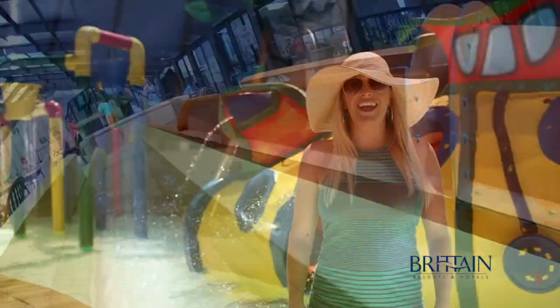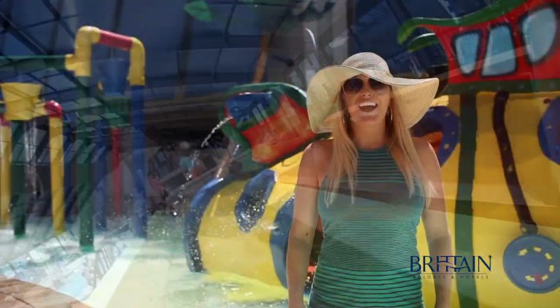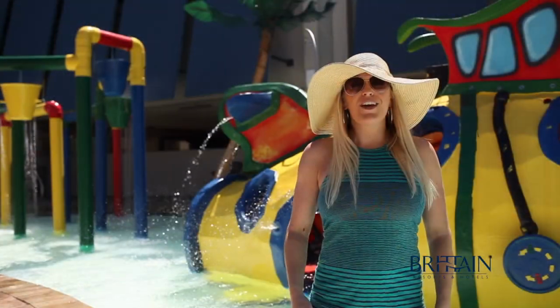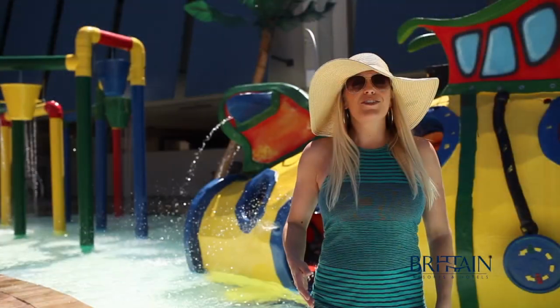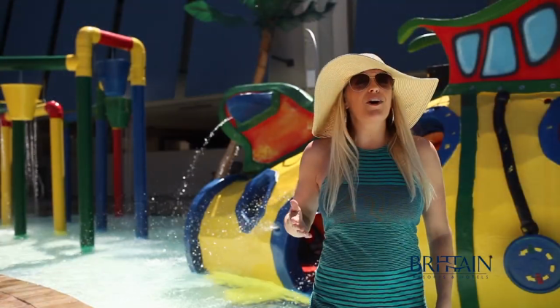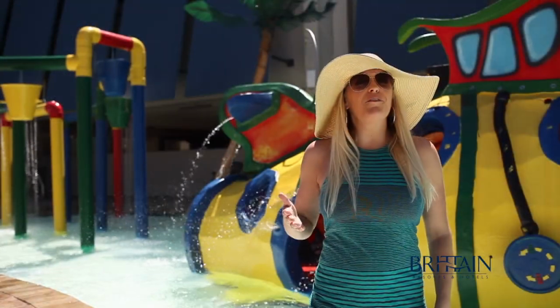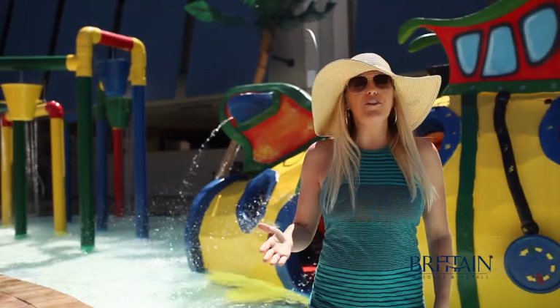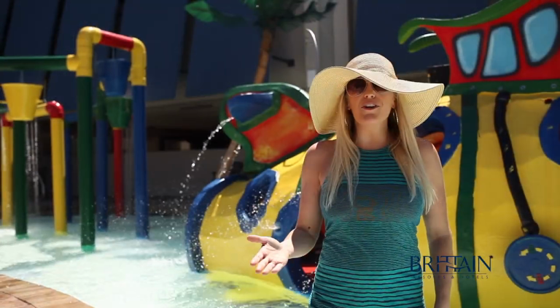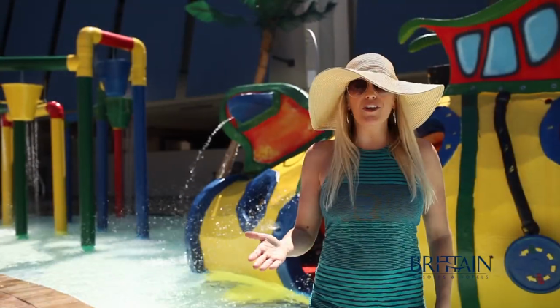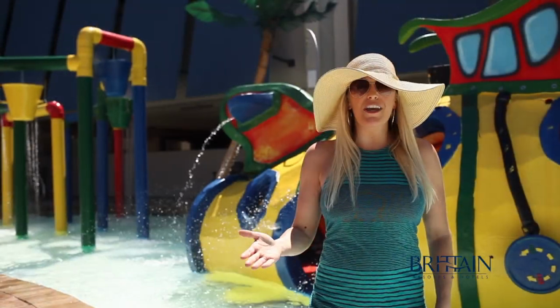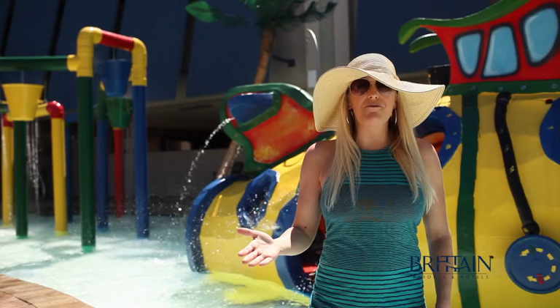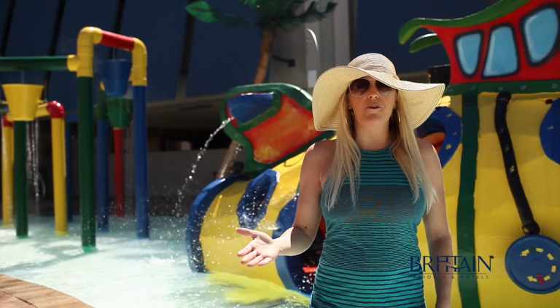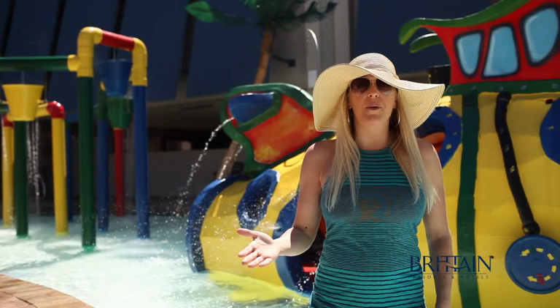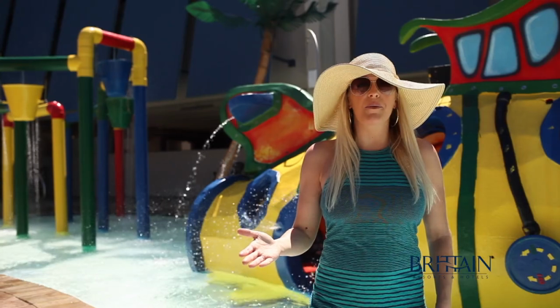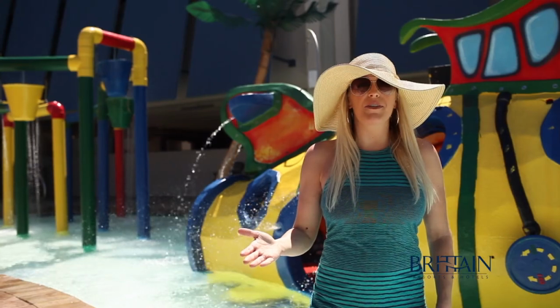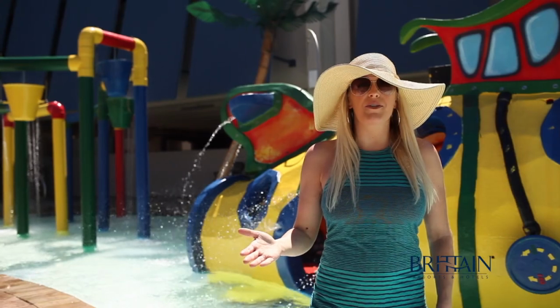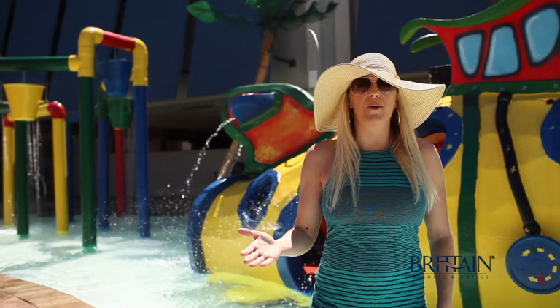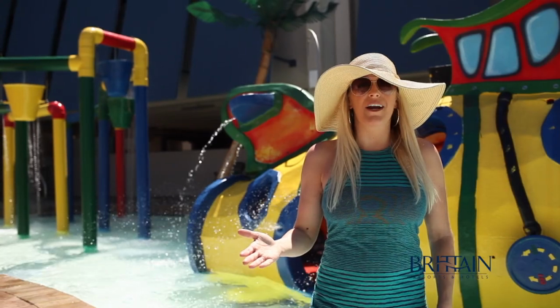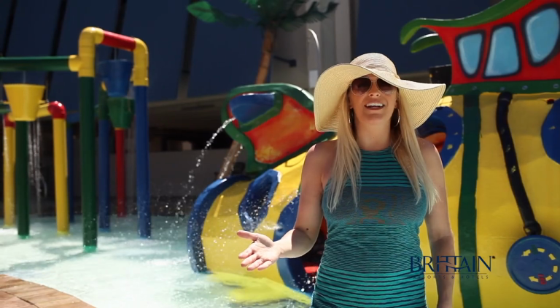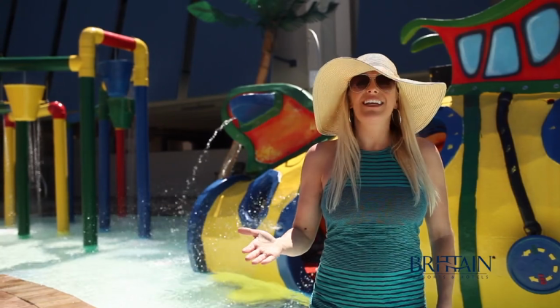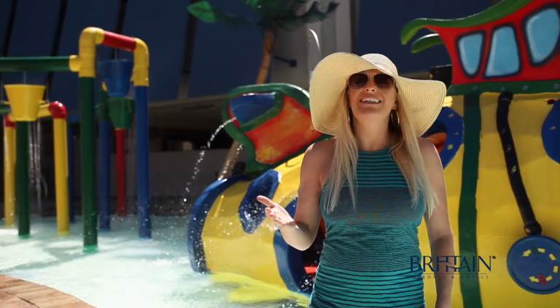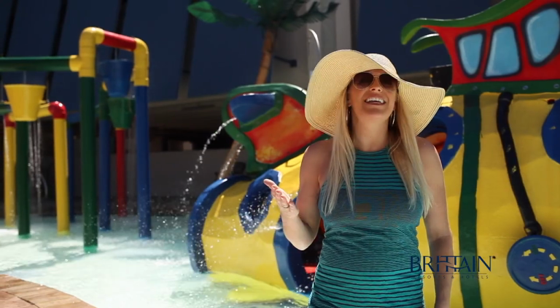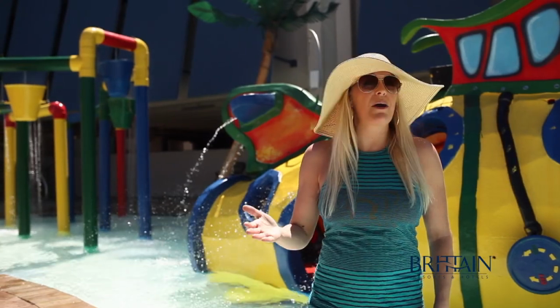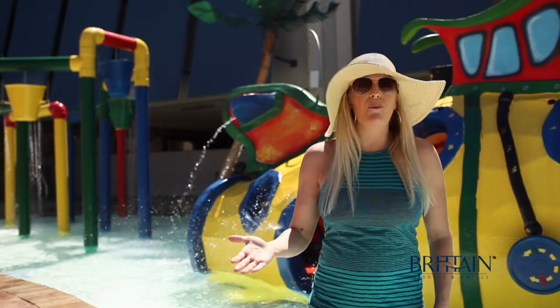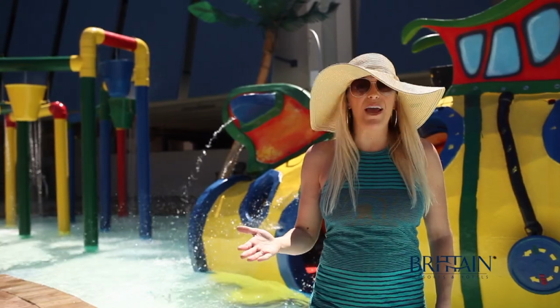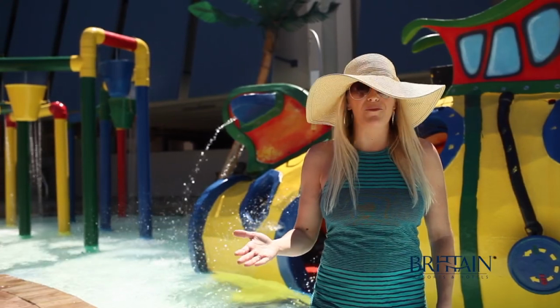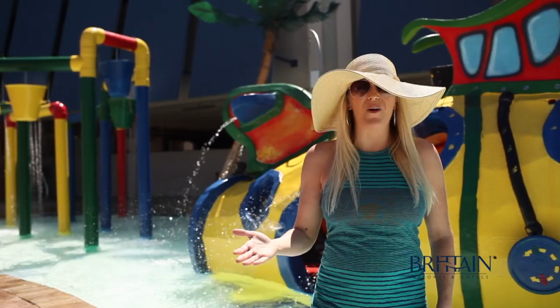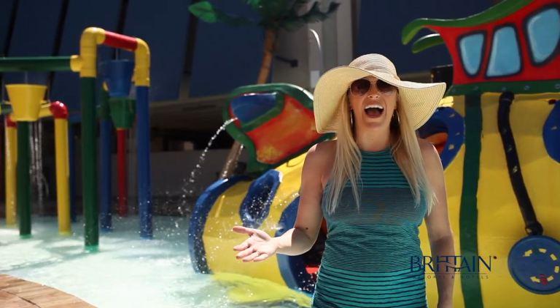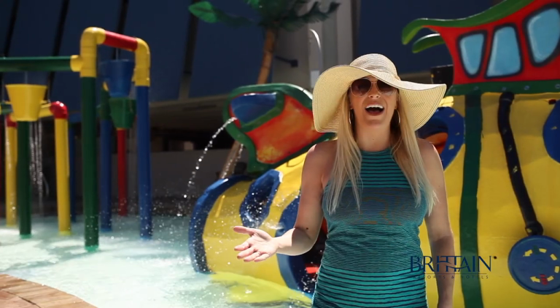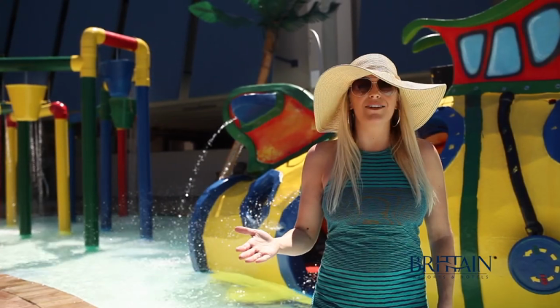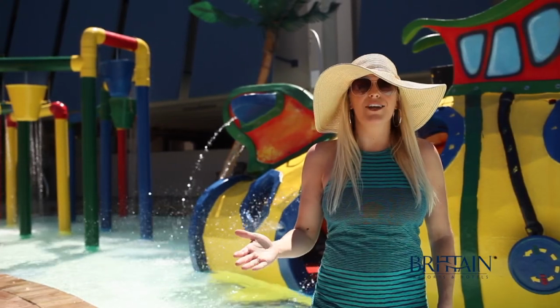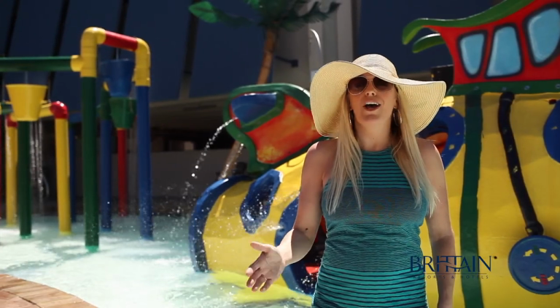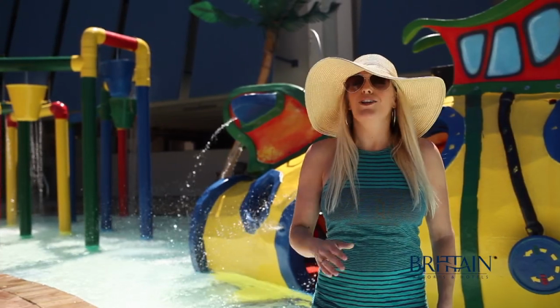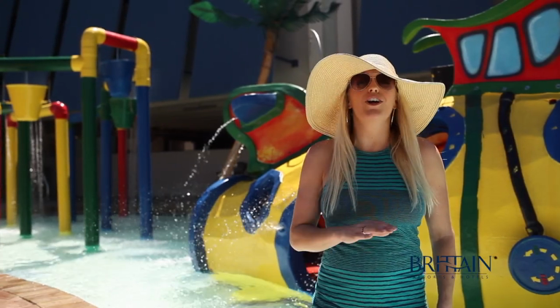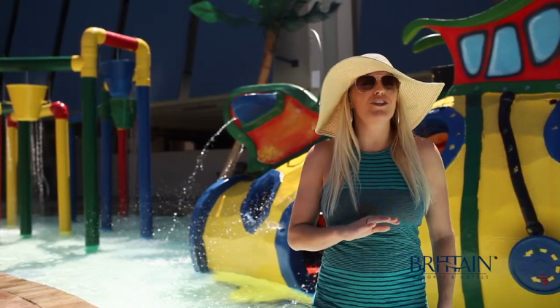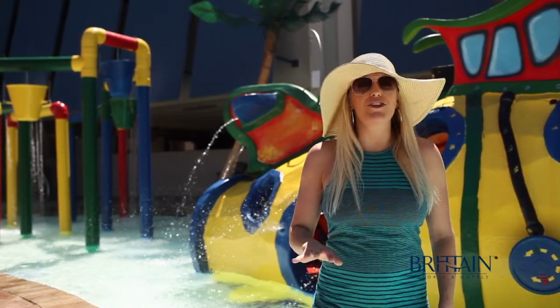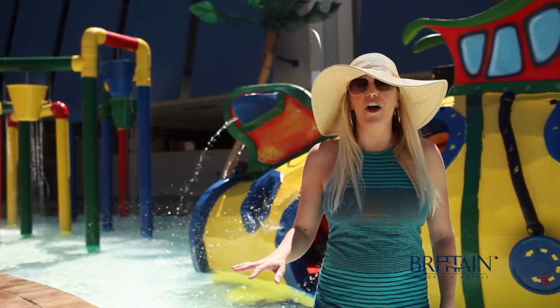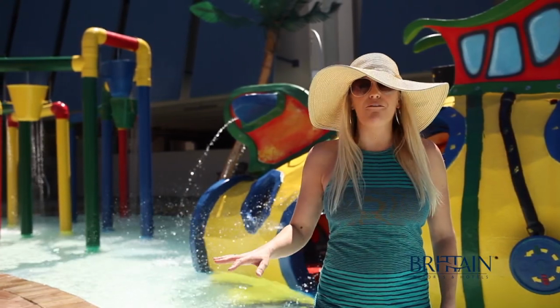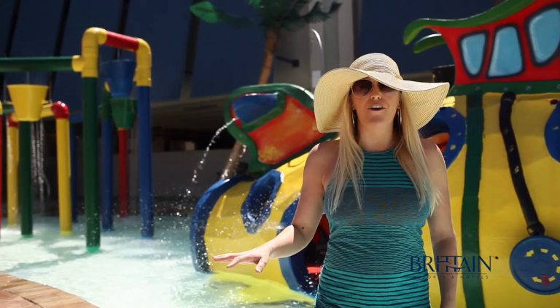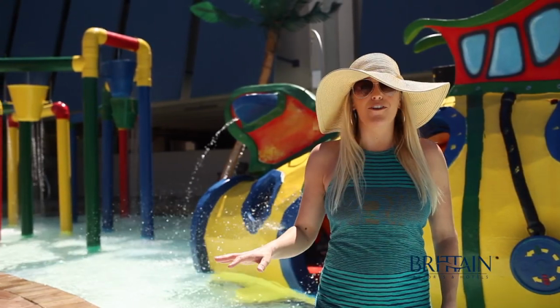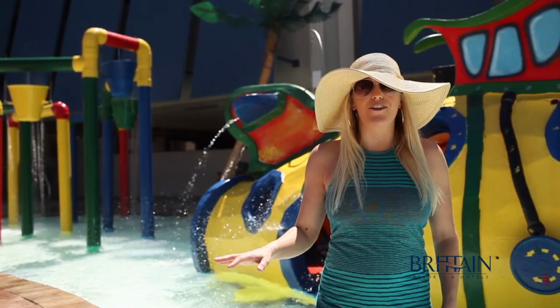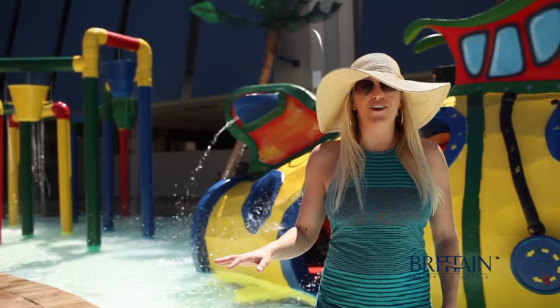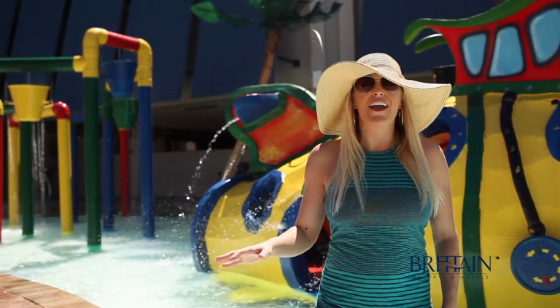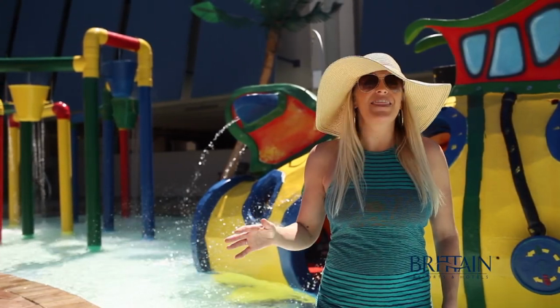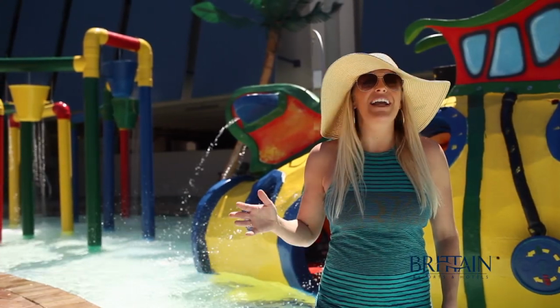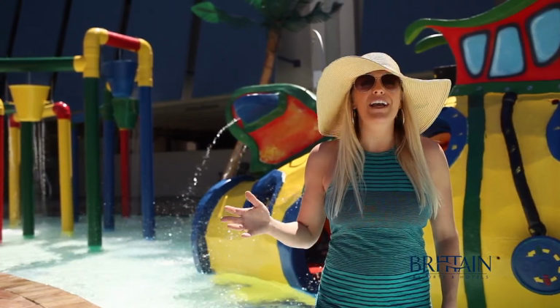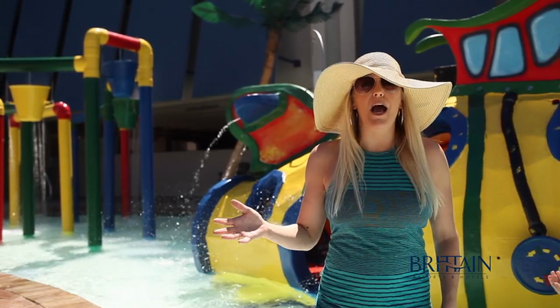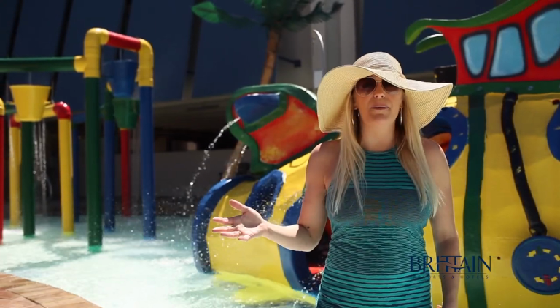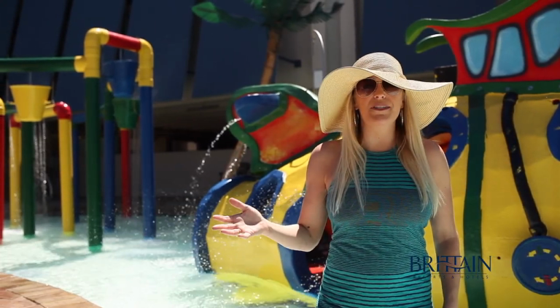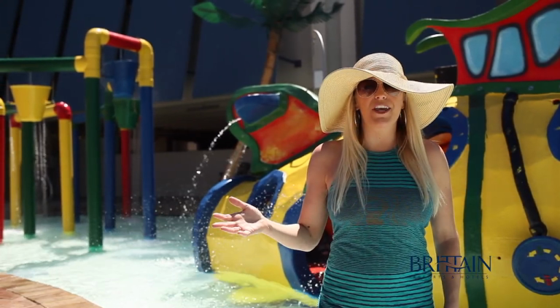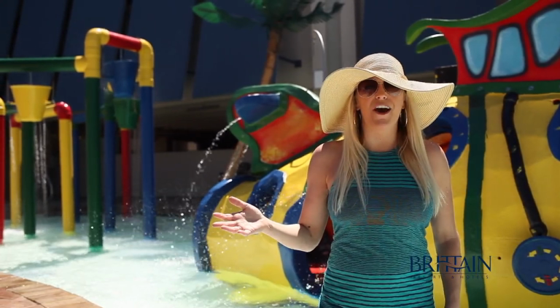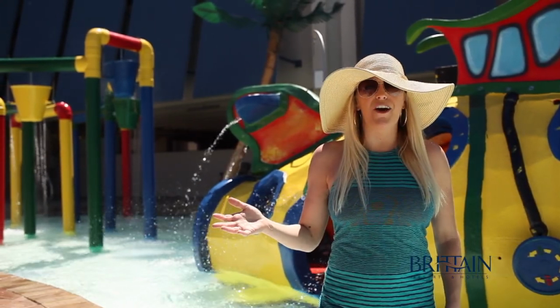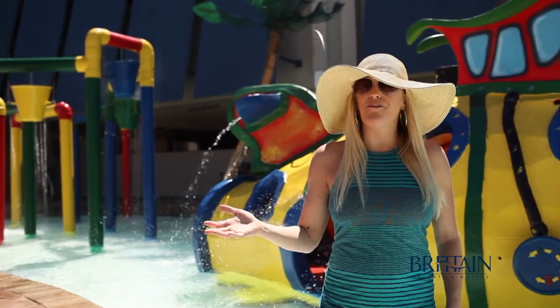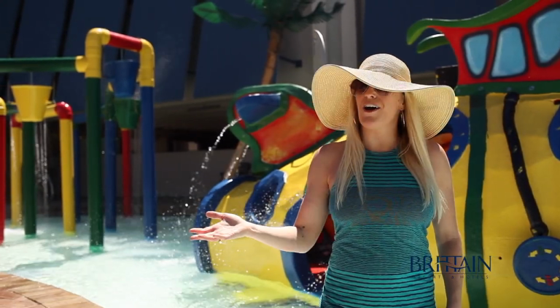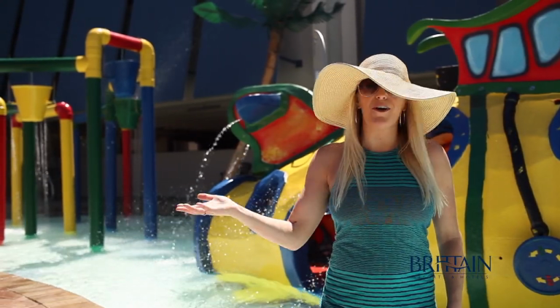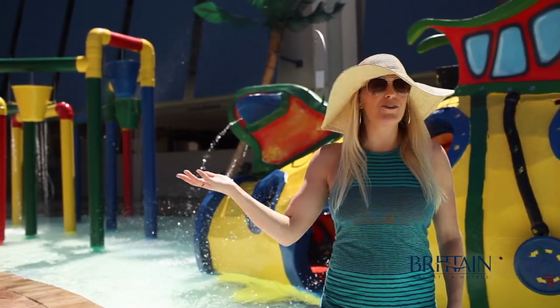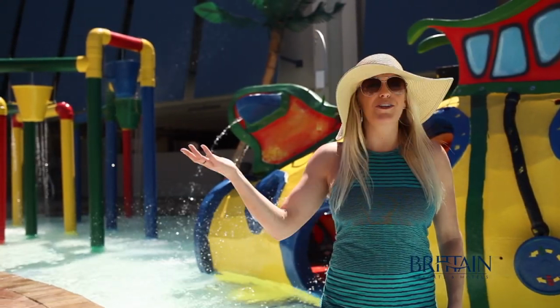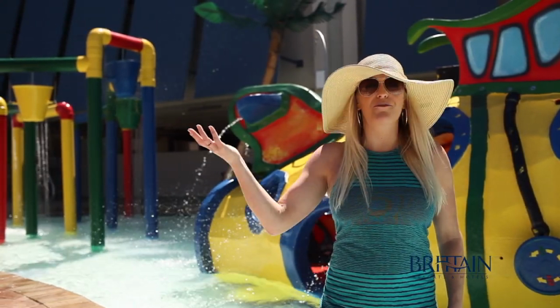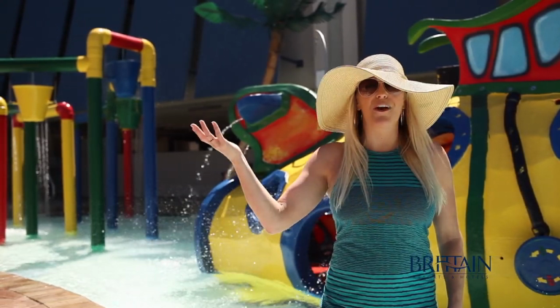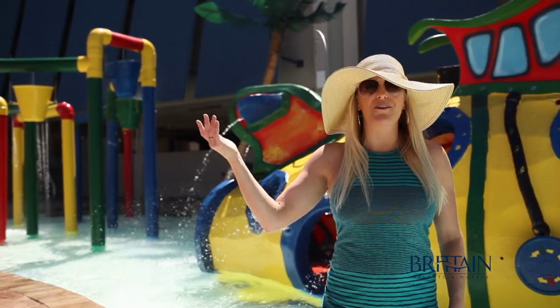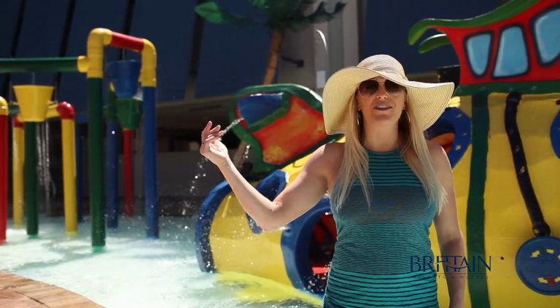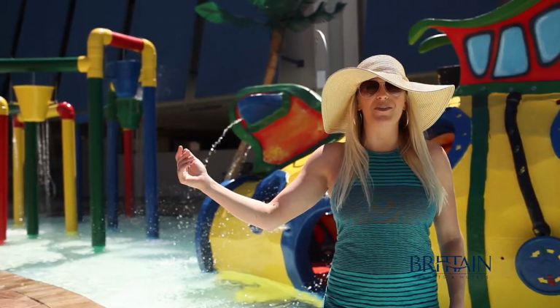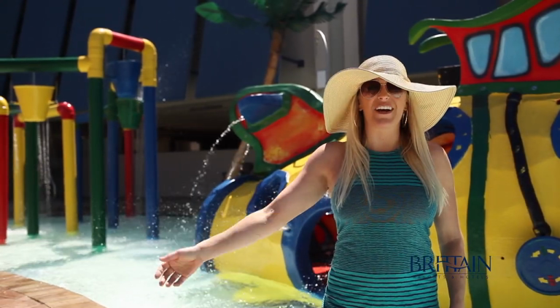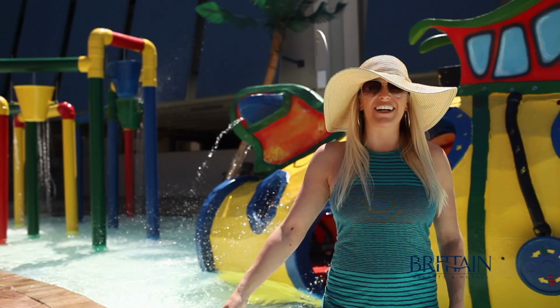So if you're looking for a resort to get wet and wild, look no further than Compass Cove Oceanfront Resort.